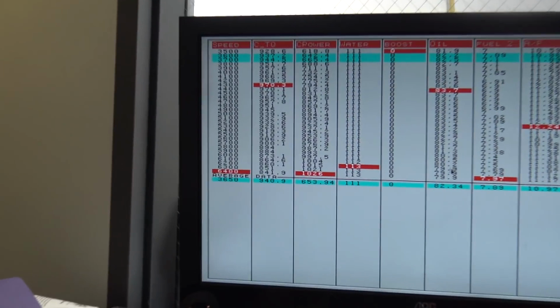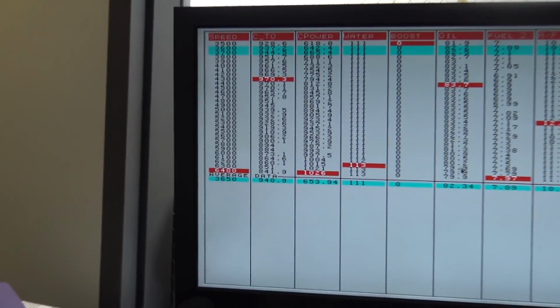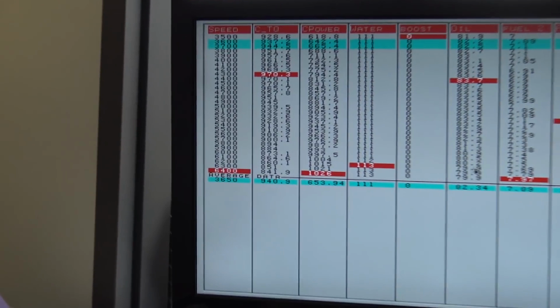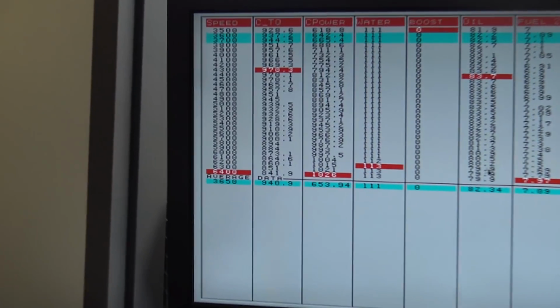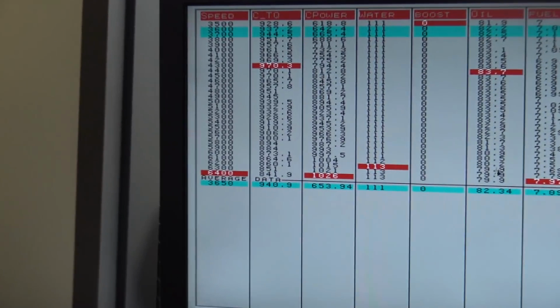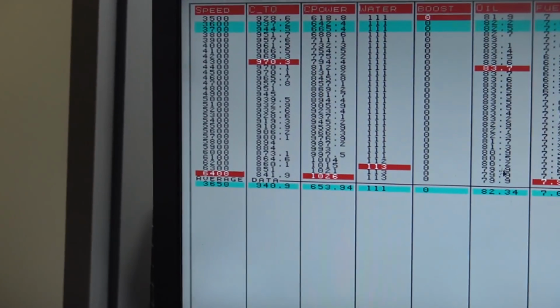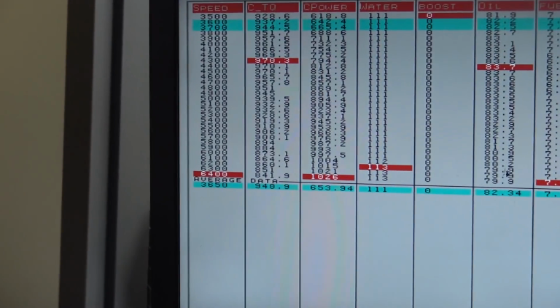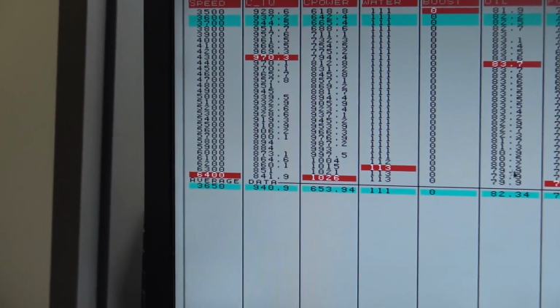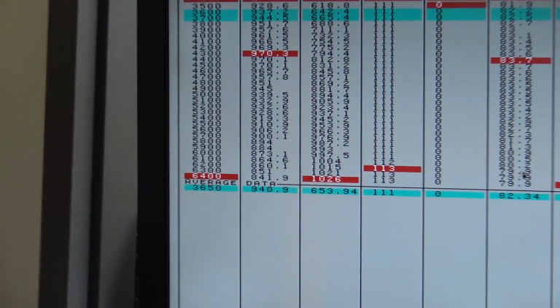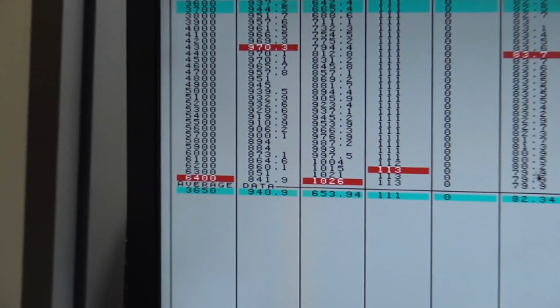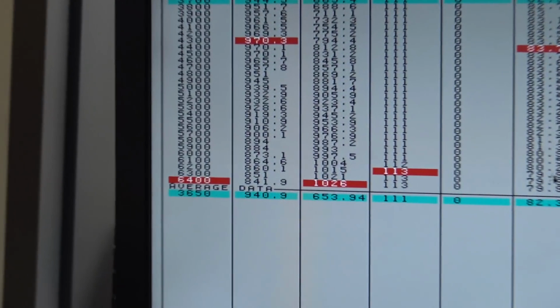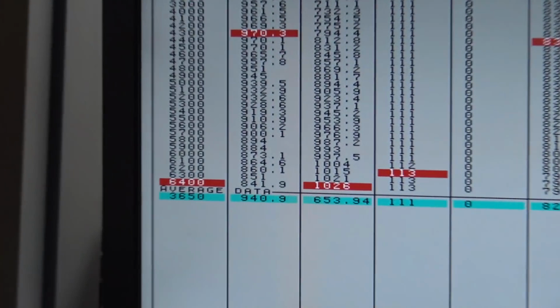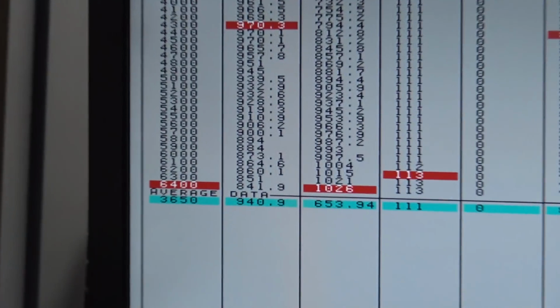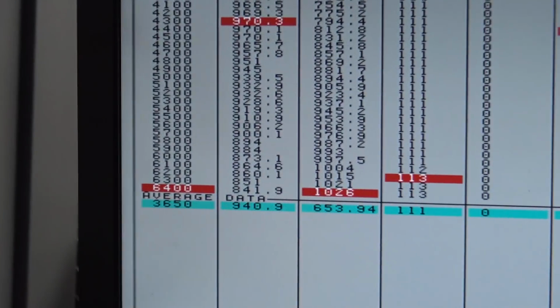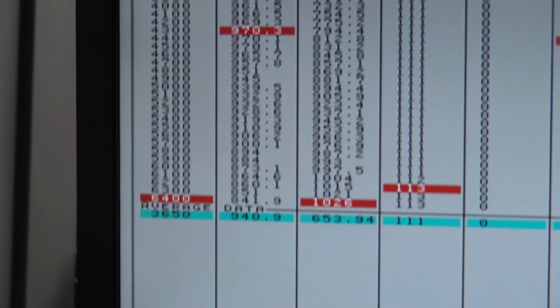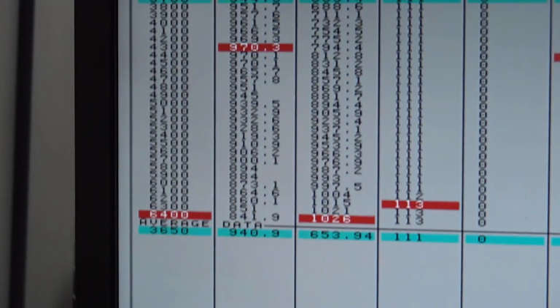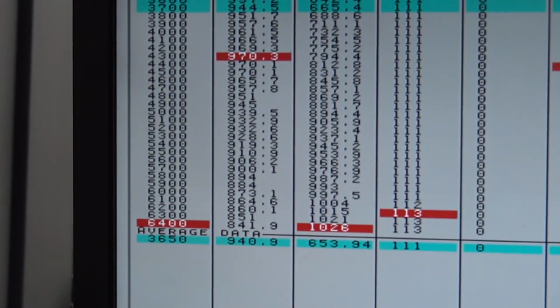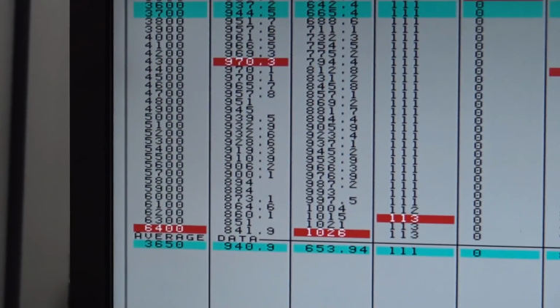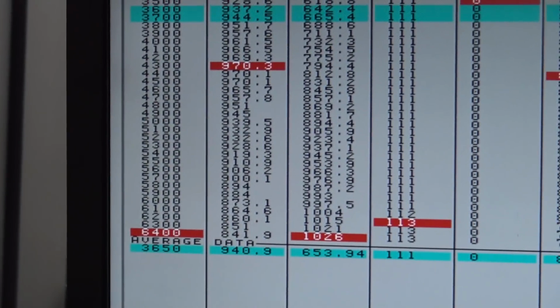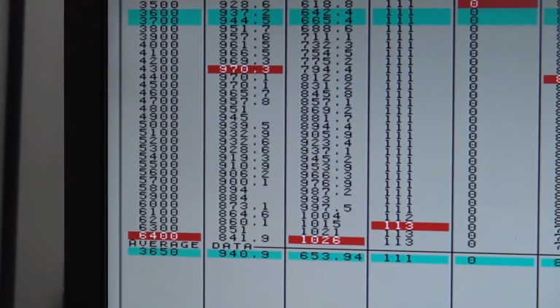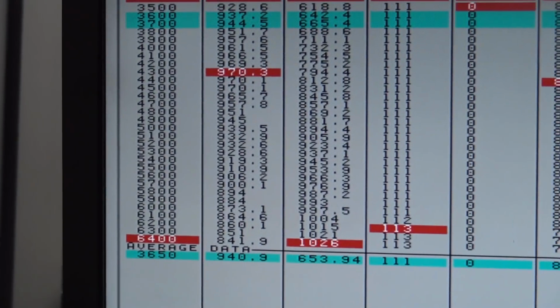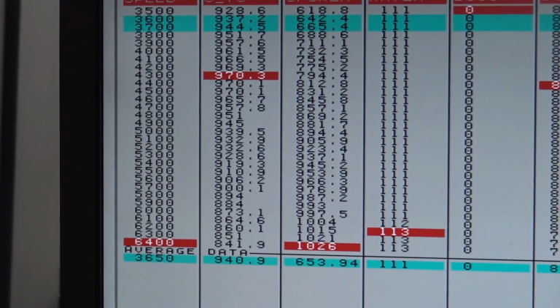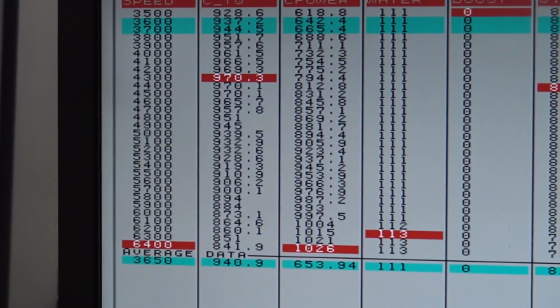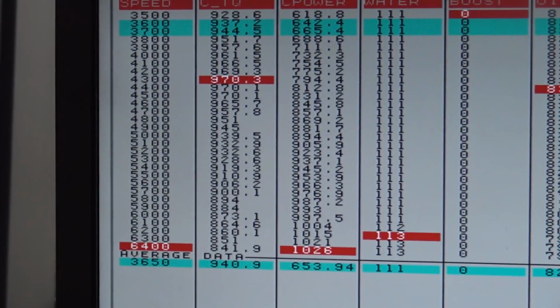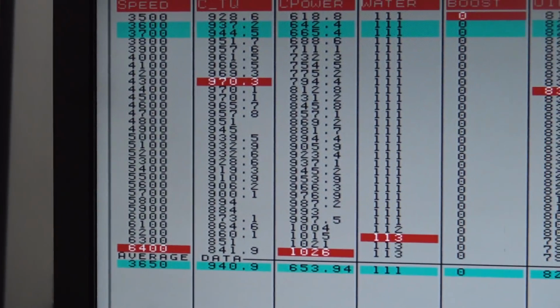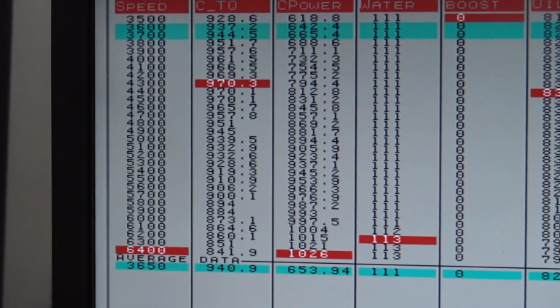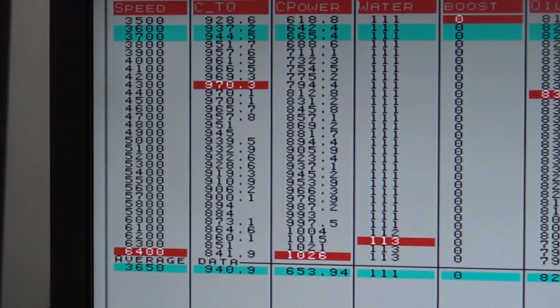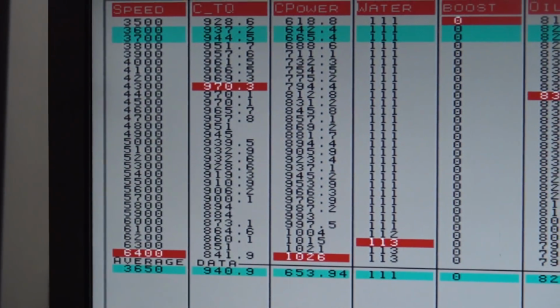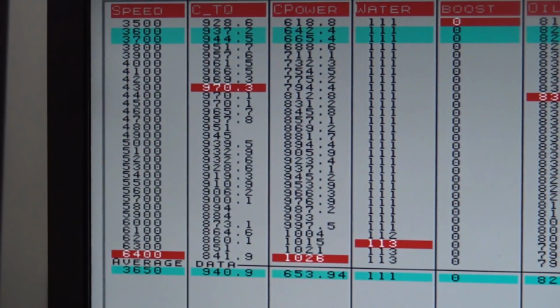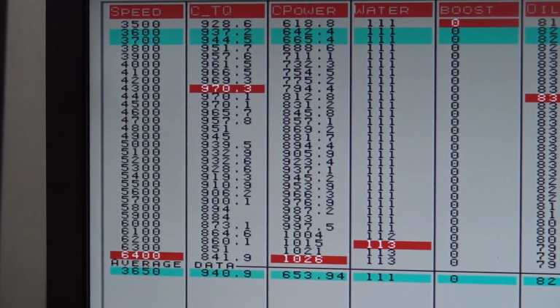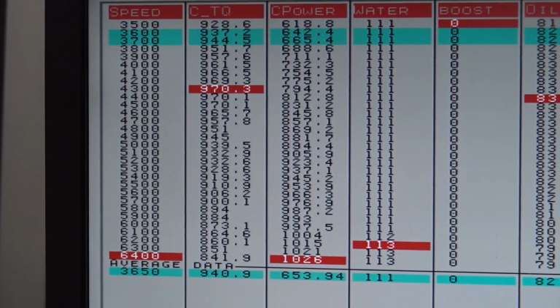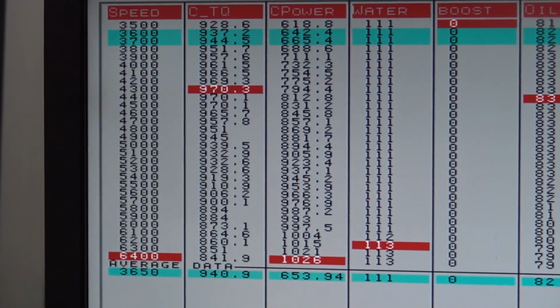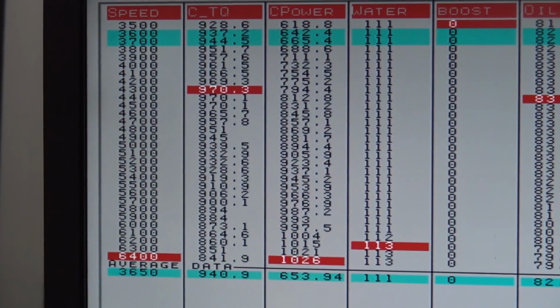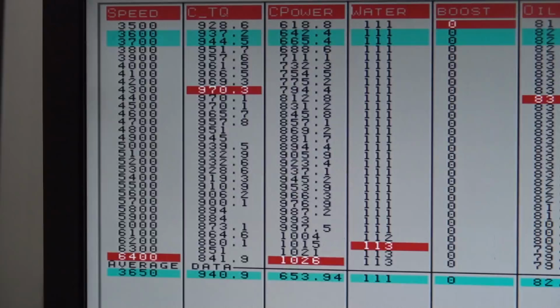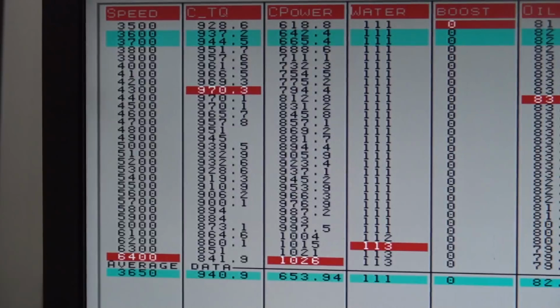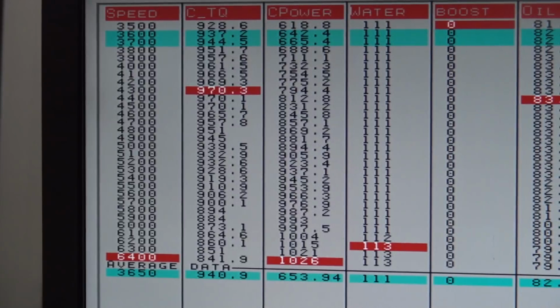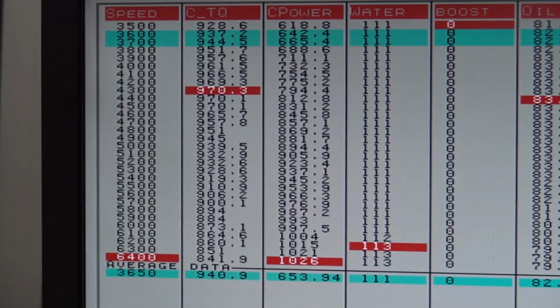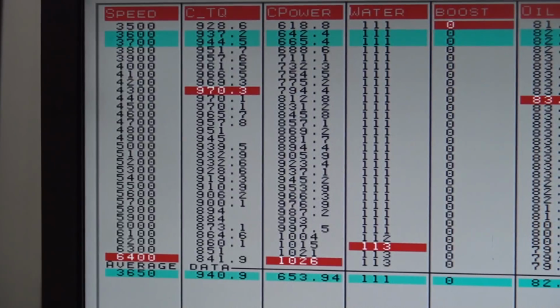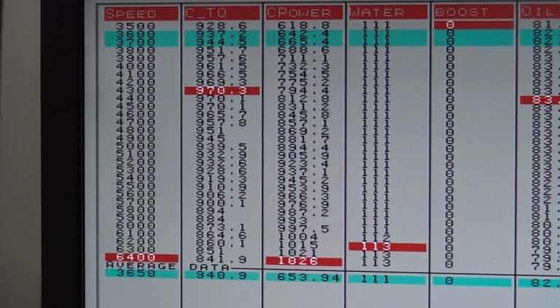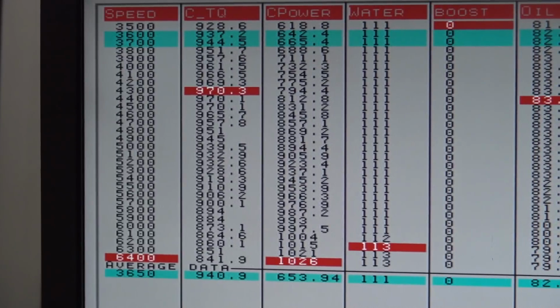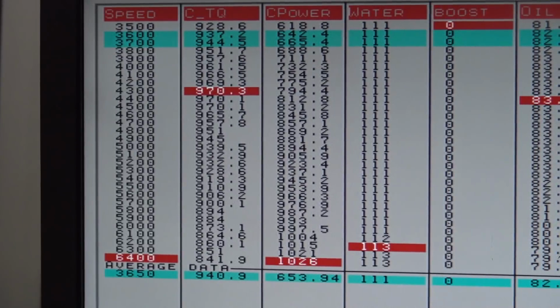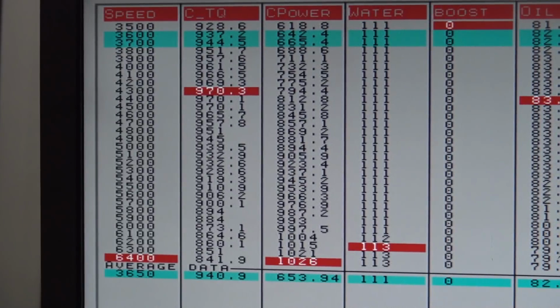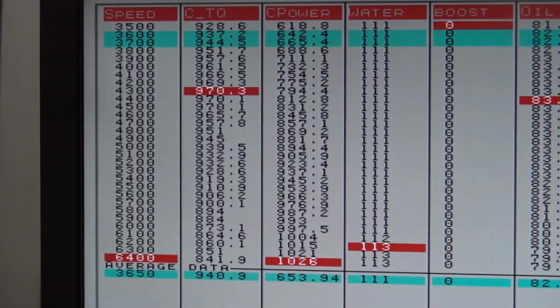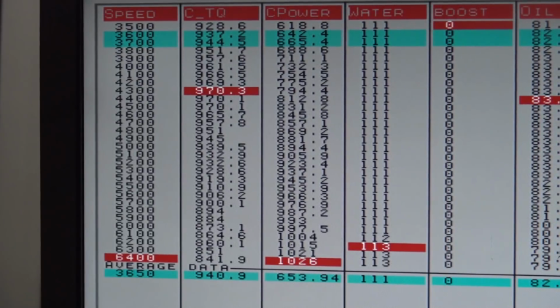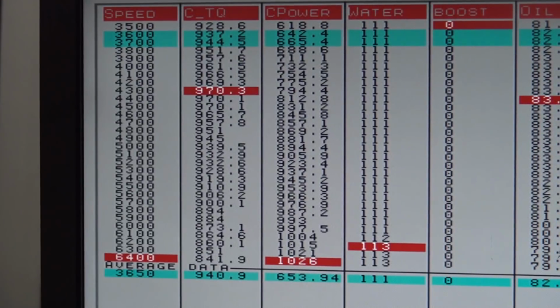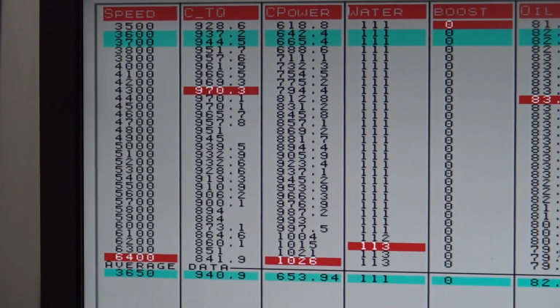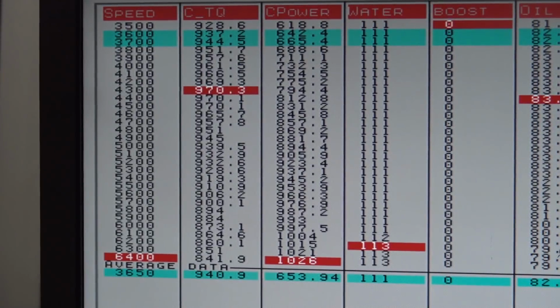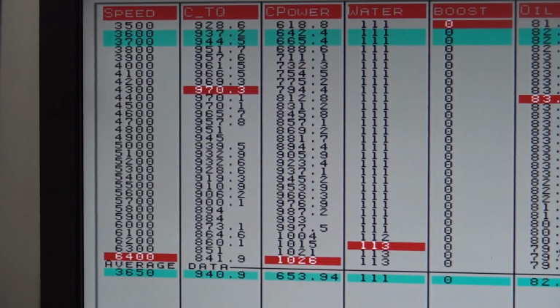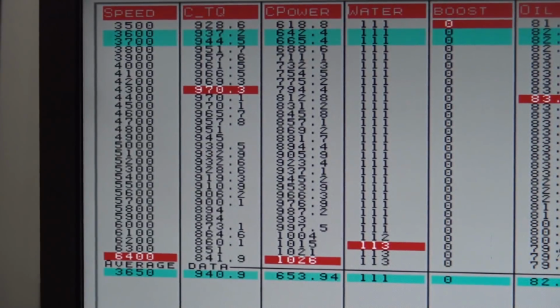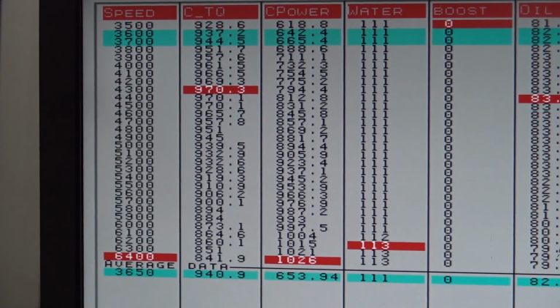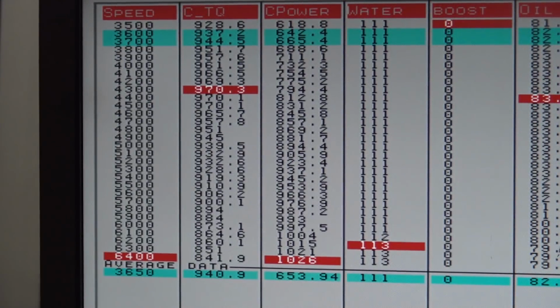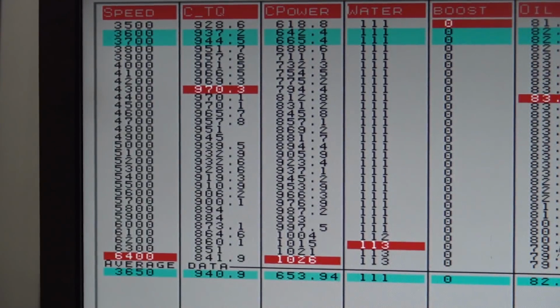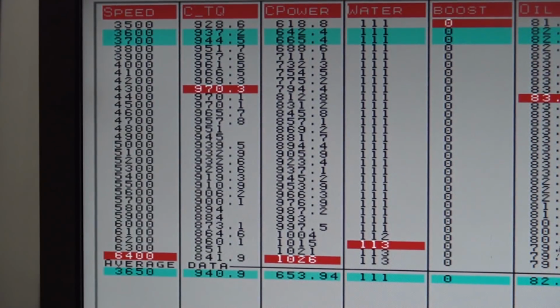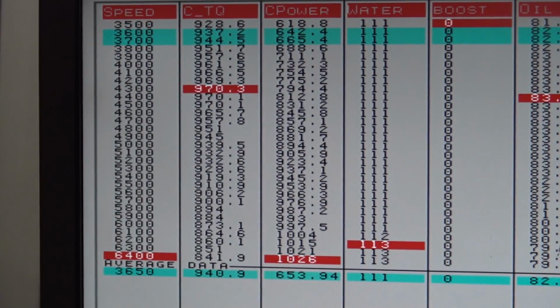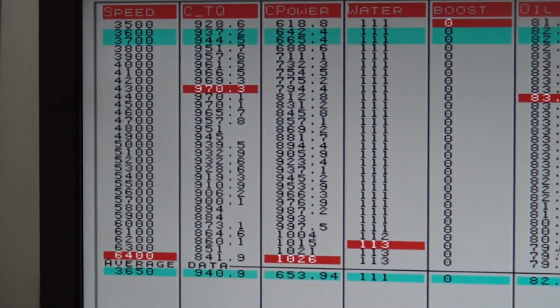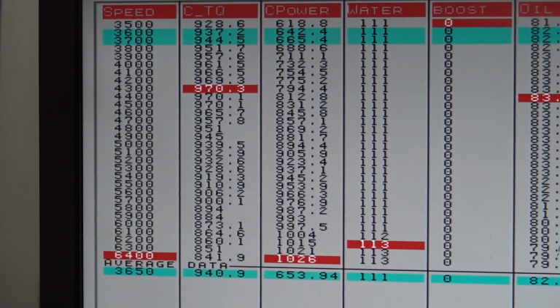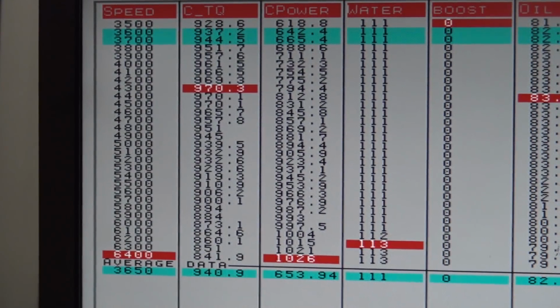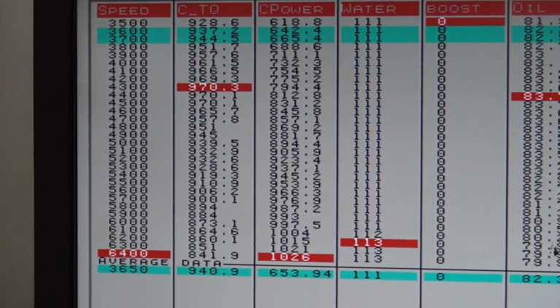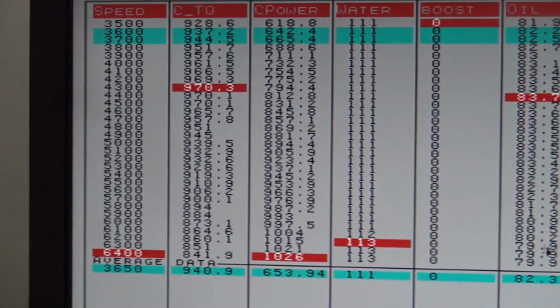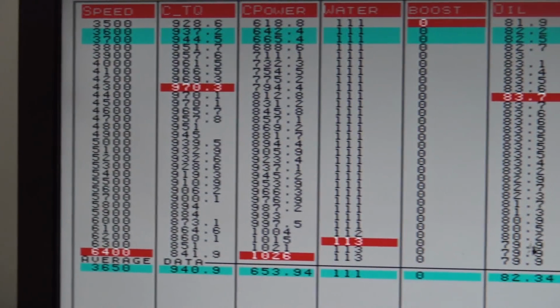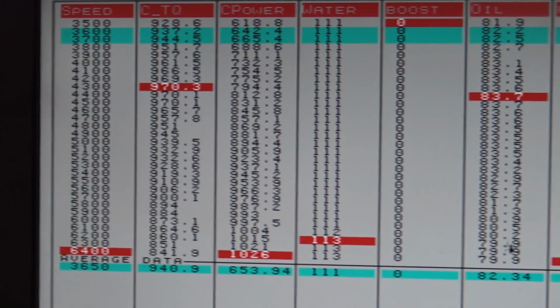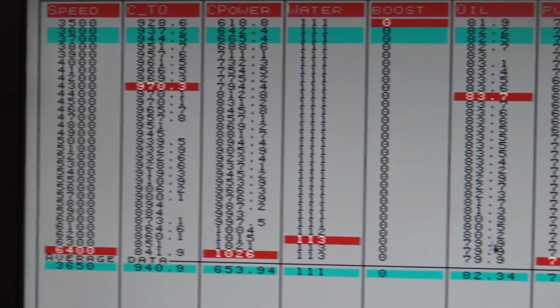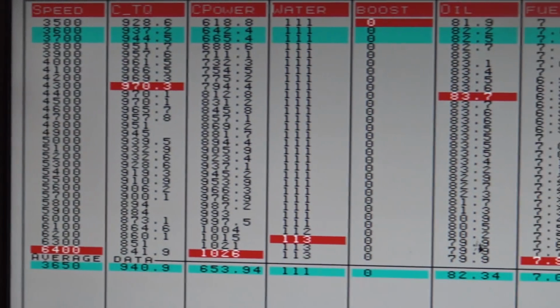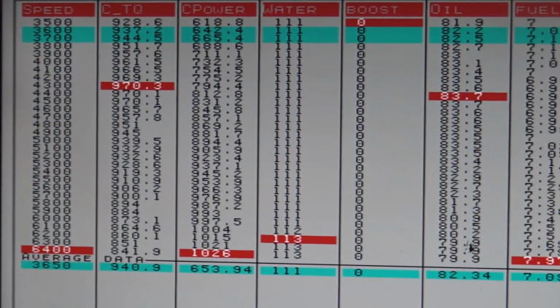1,026 horsepower at 7.9 pounds of boost.